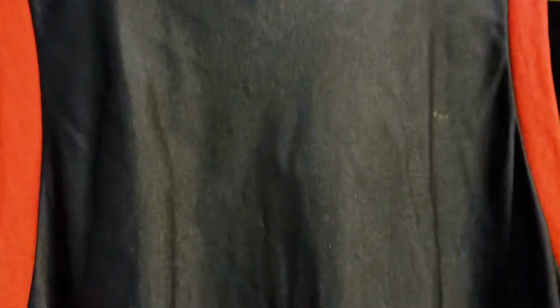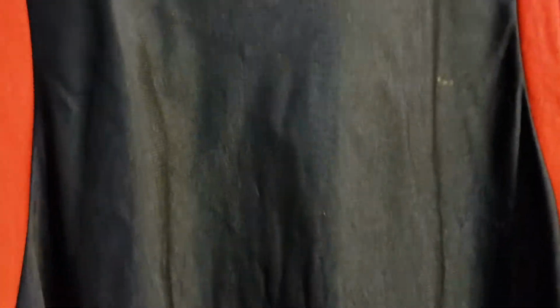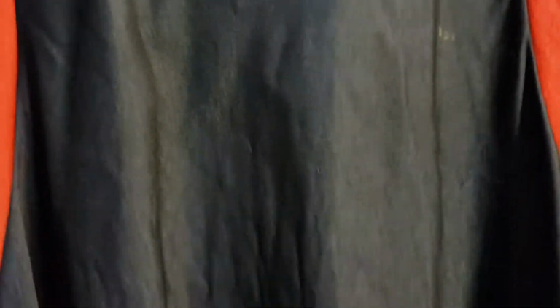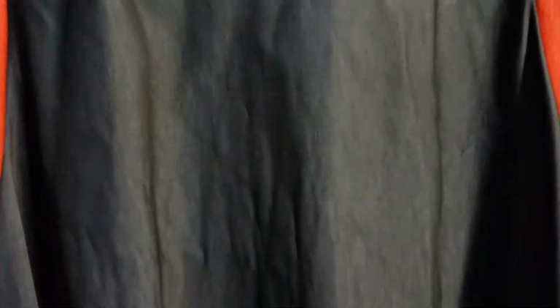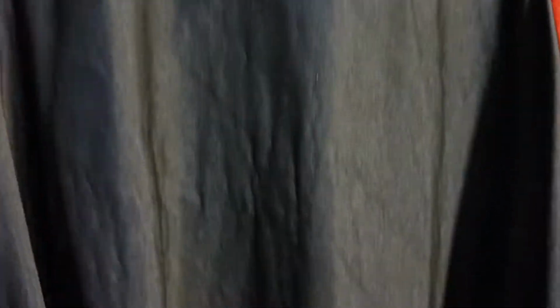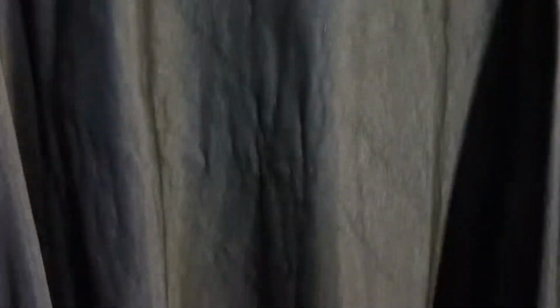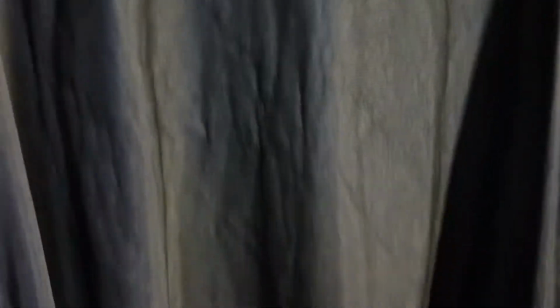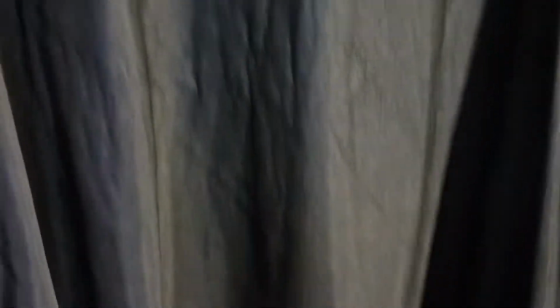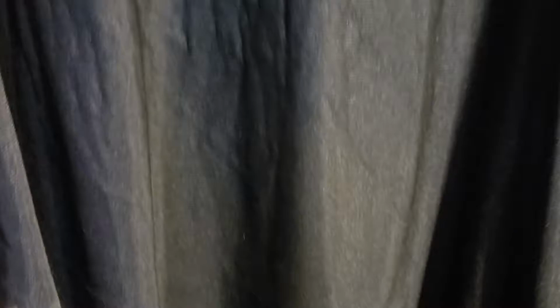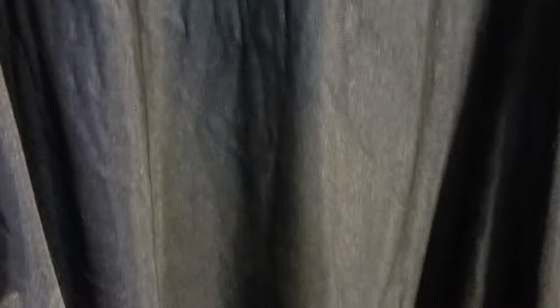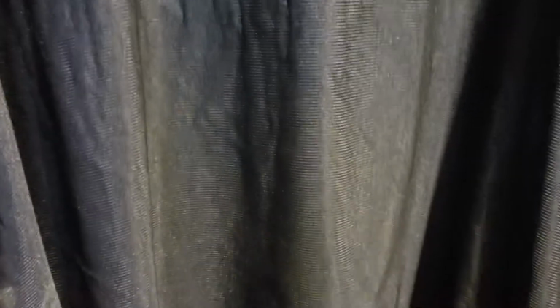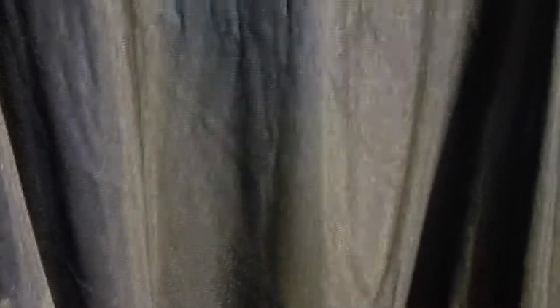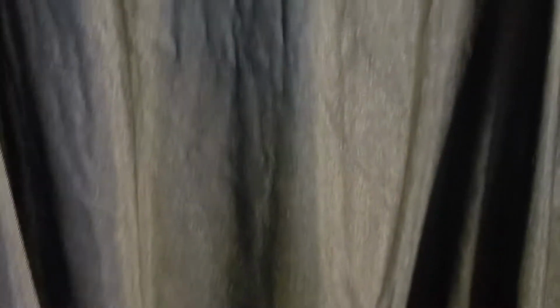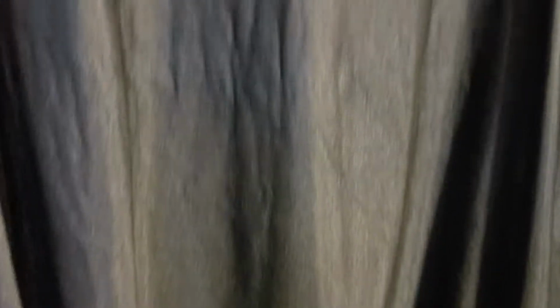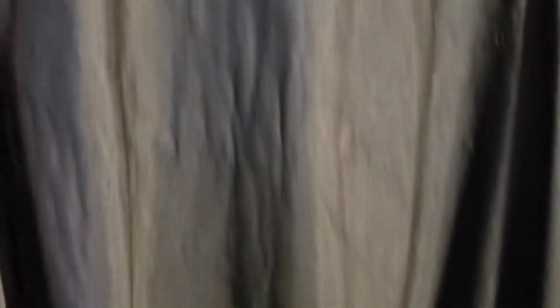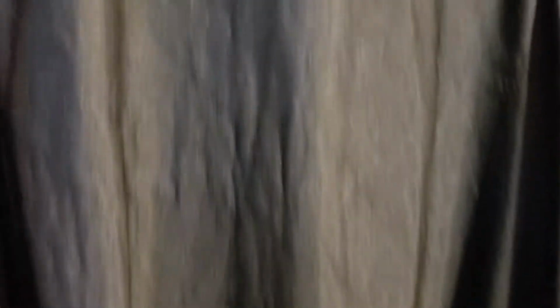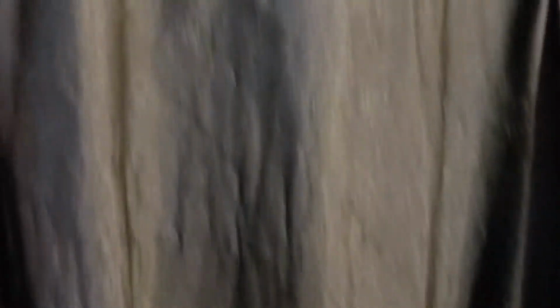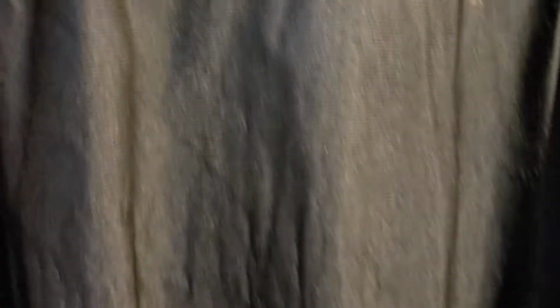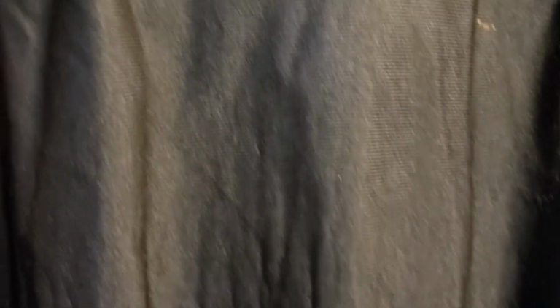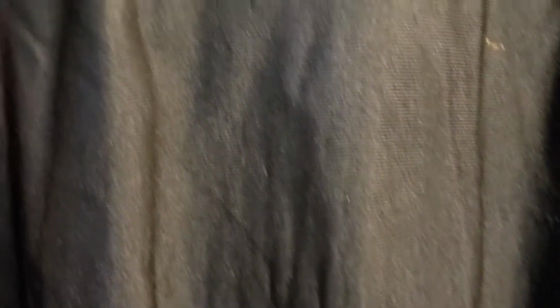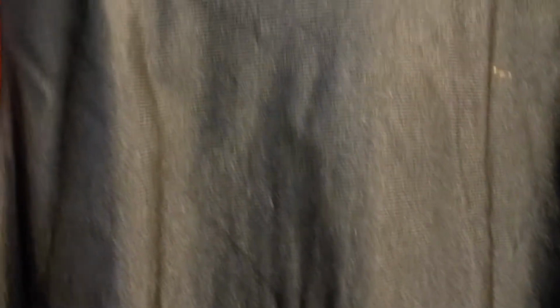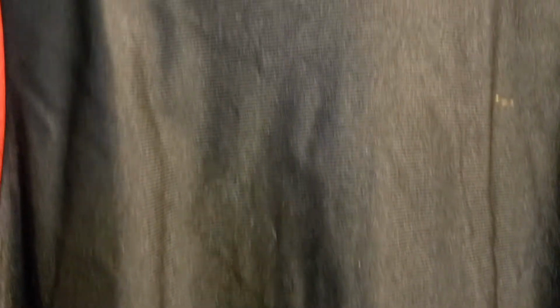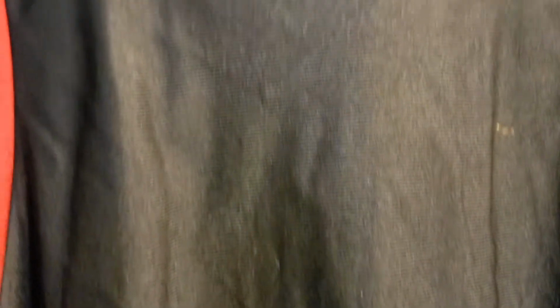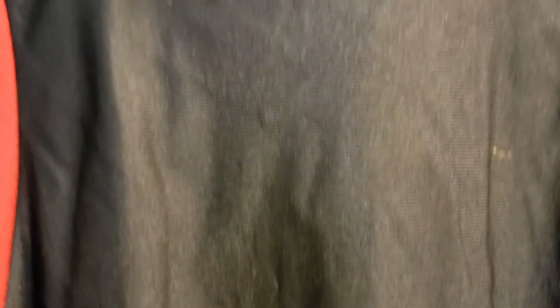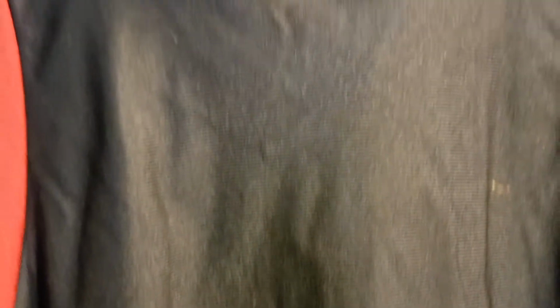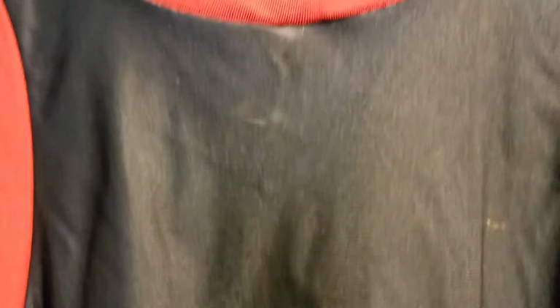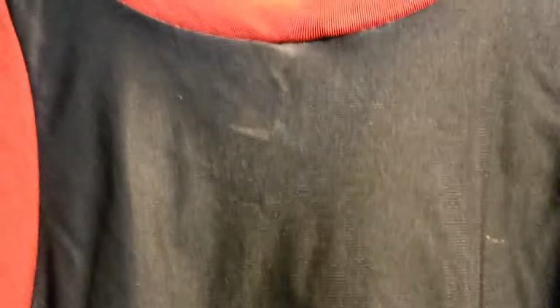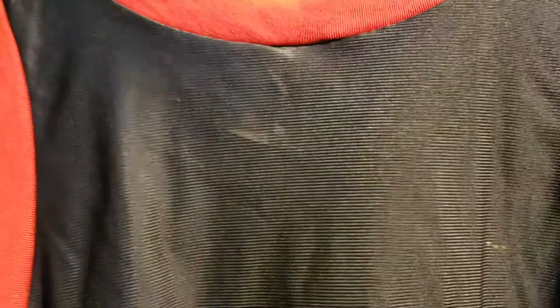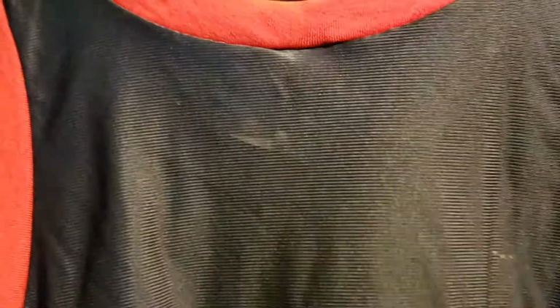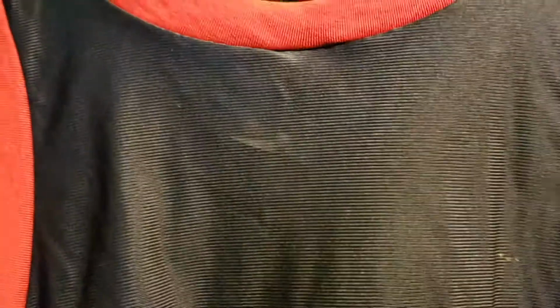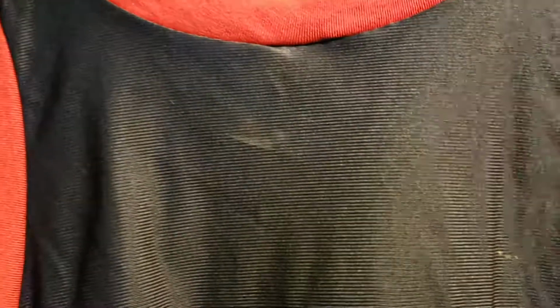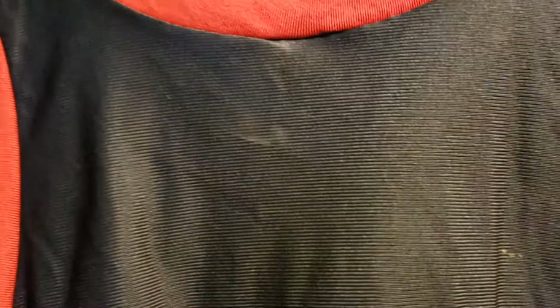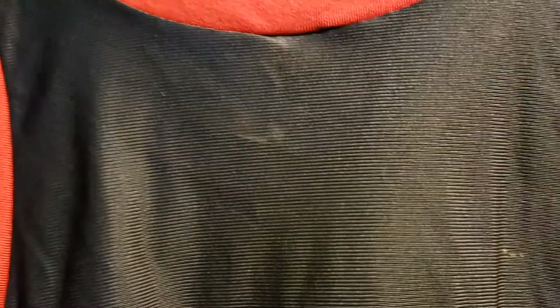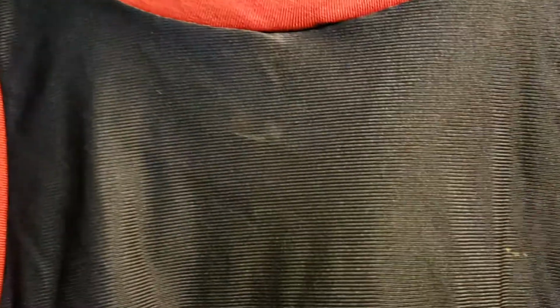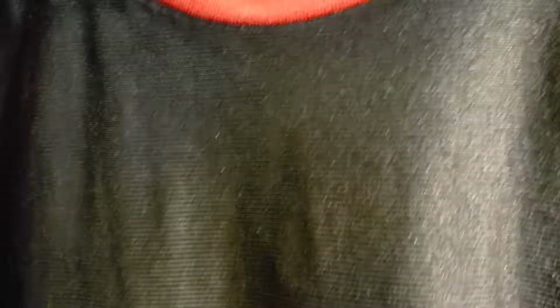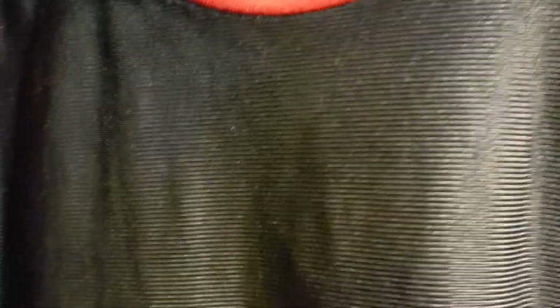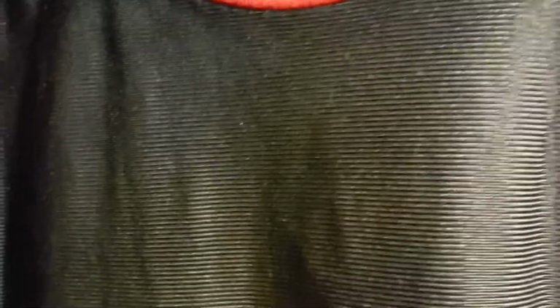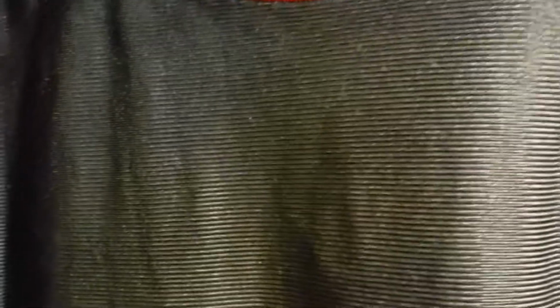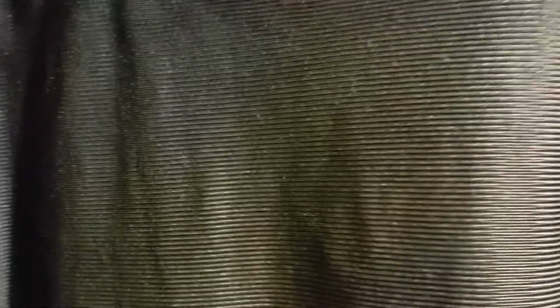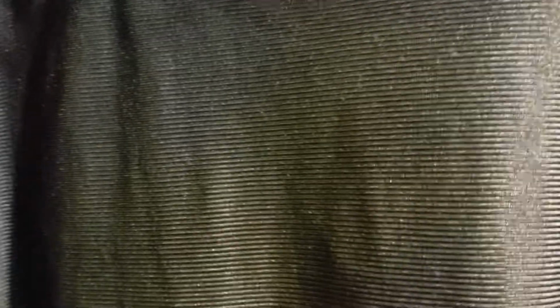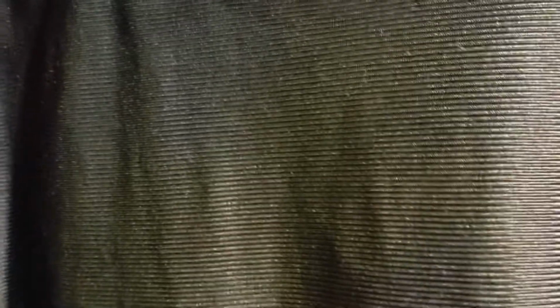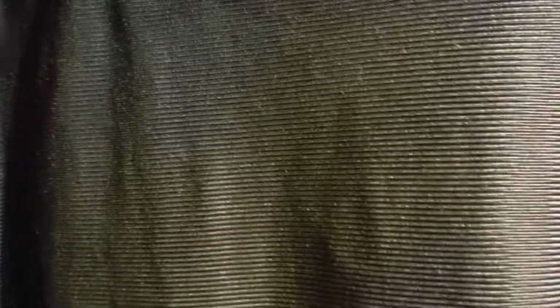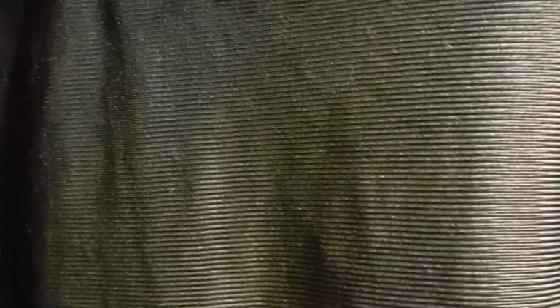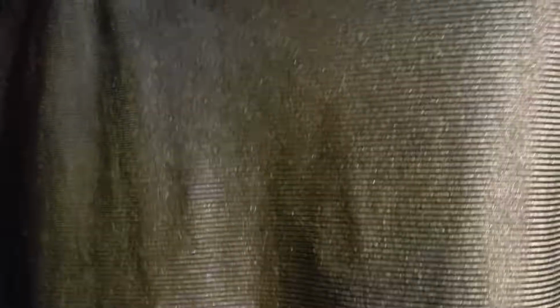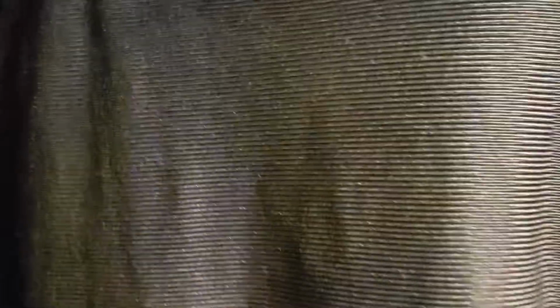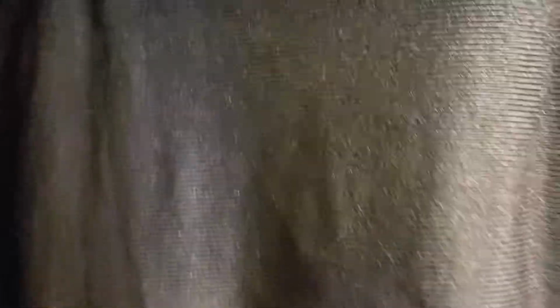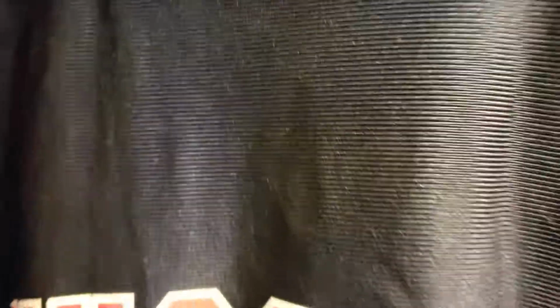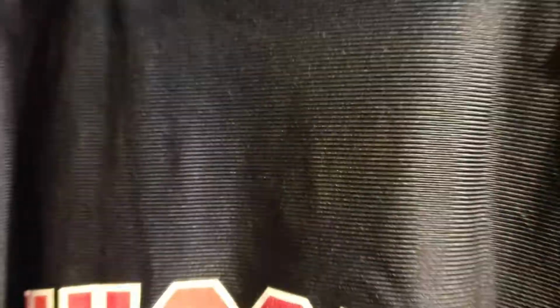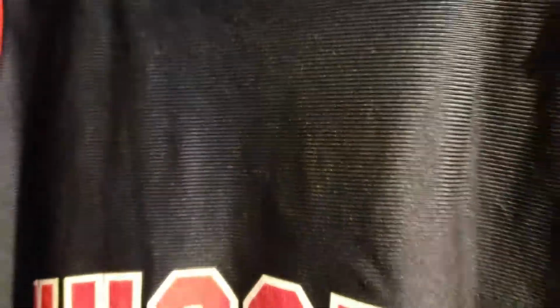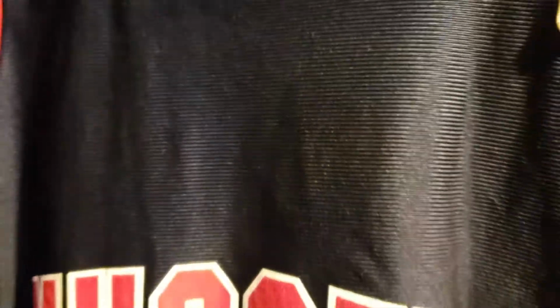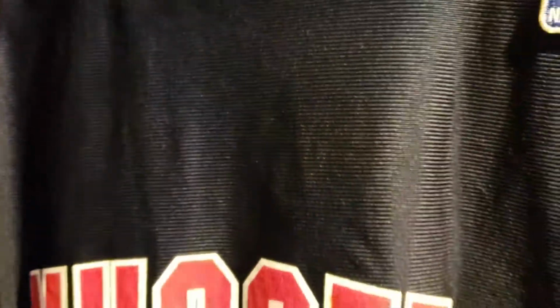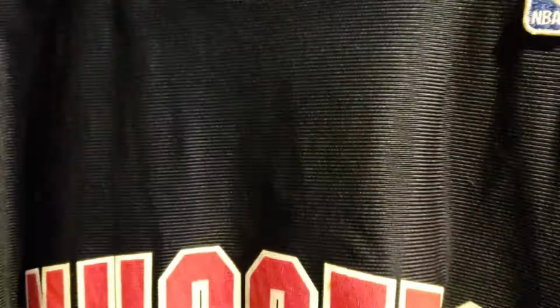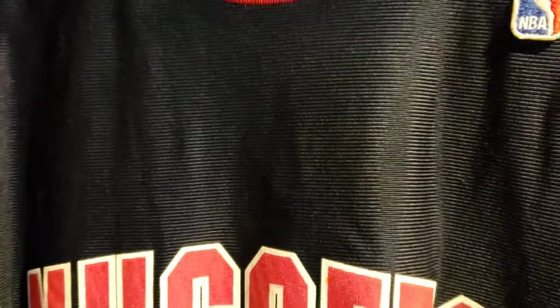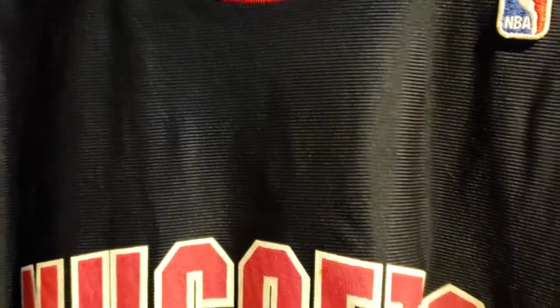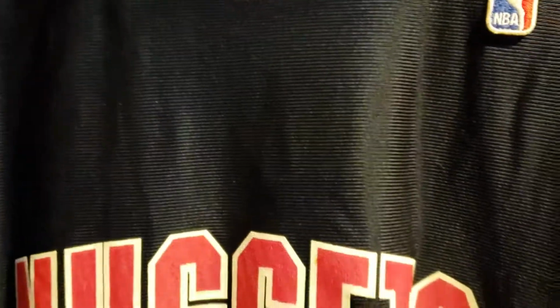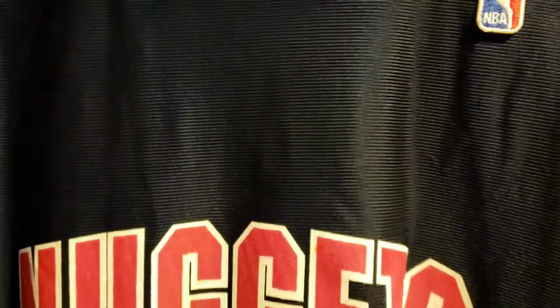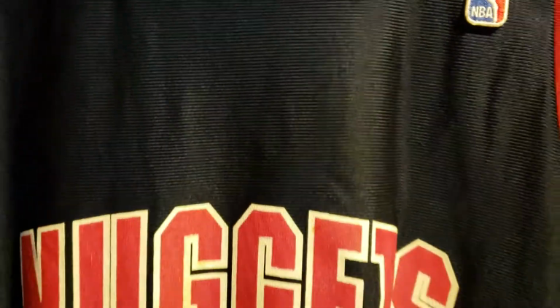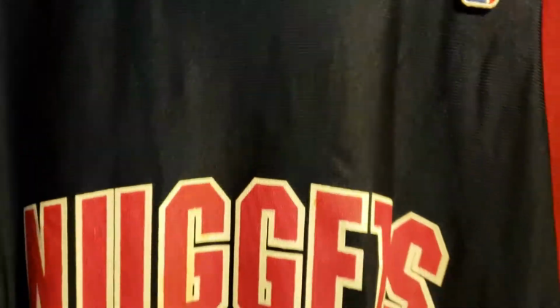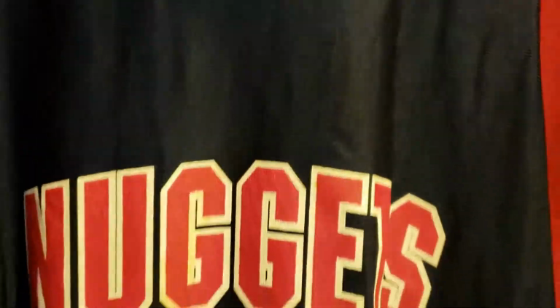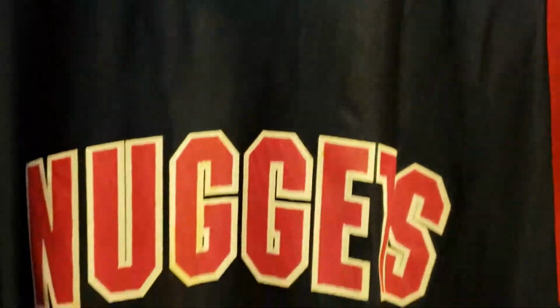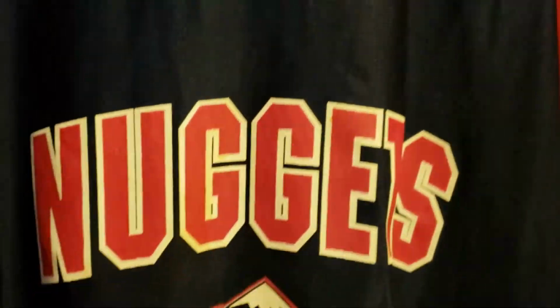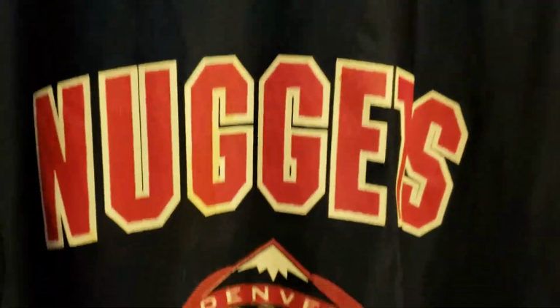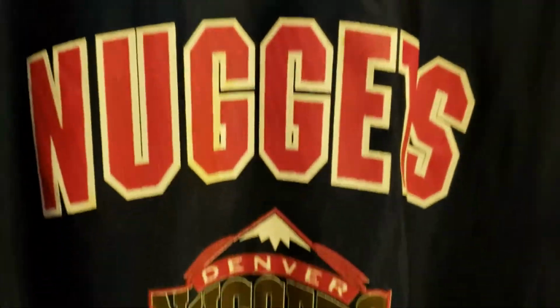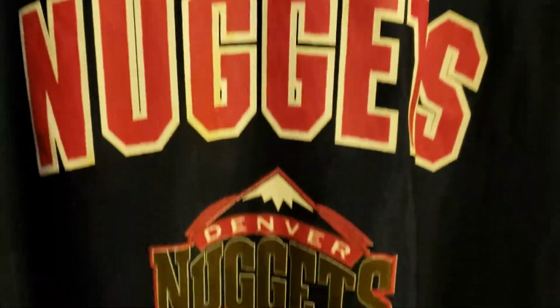Yeah, the back of the jersey is gonna be all blank, but still a really cool jersey. I've had it since I was little — still an awesome jersey.